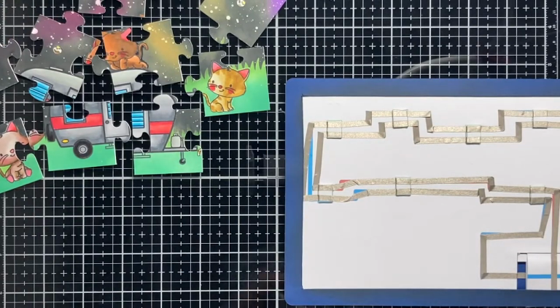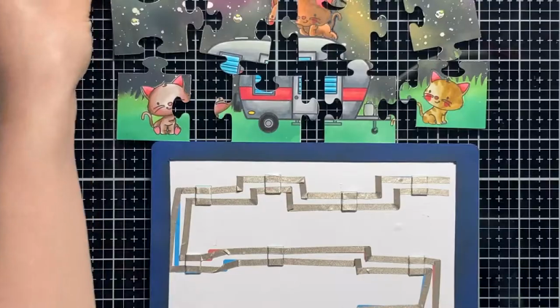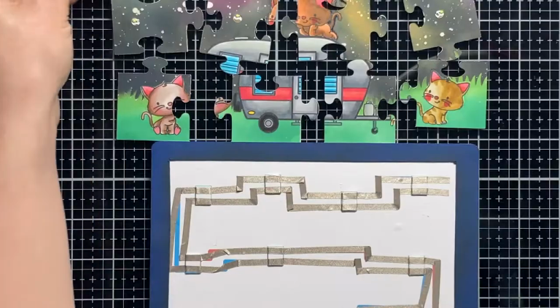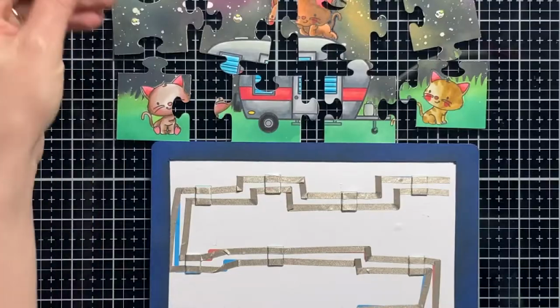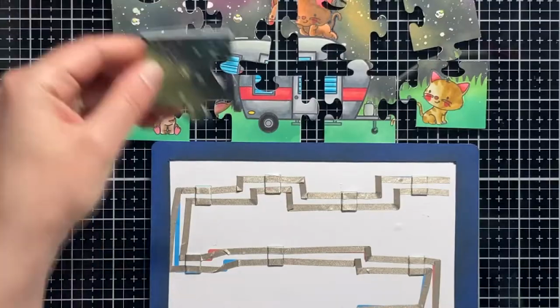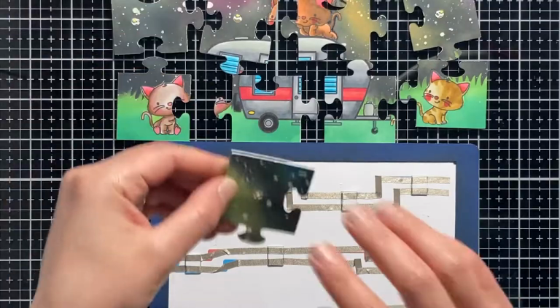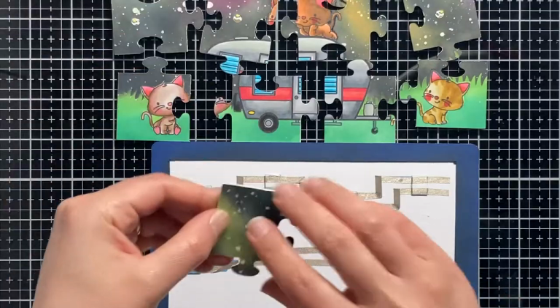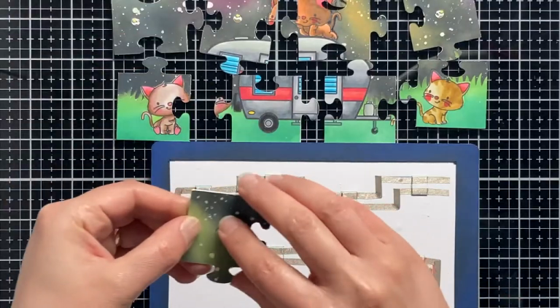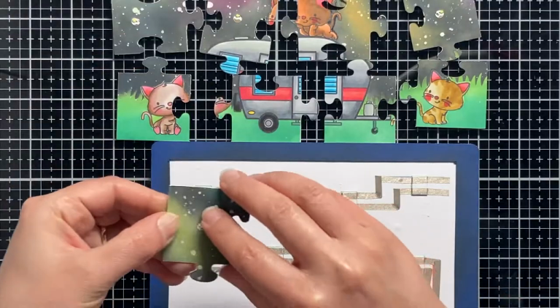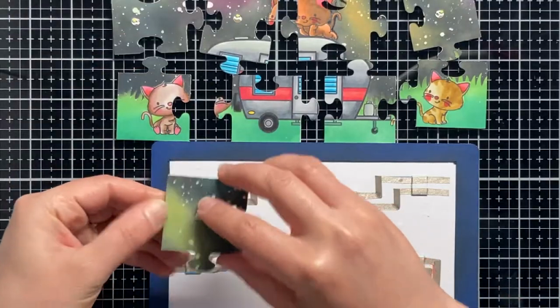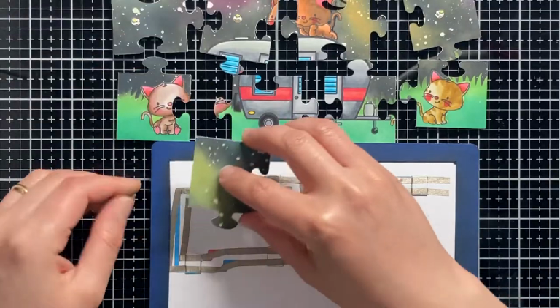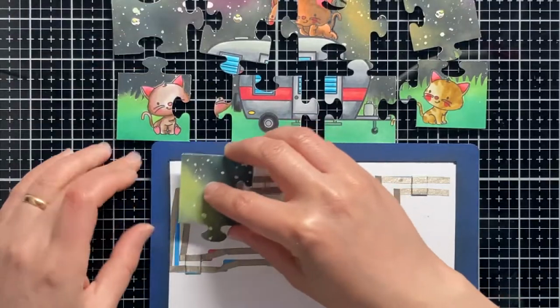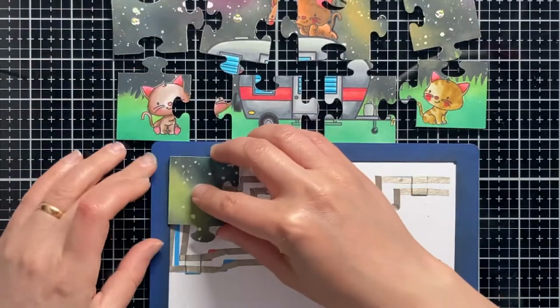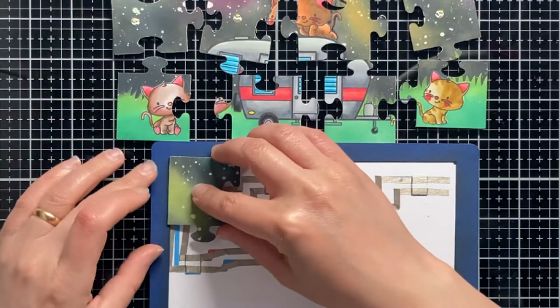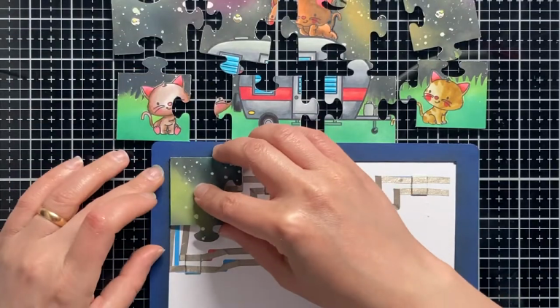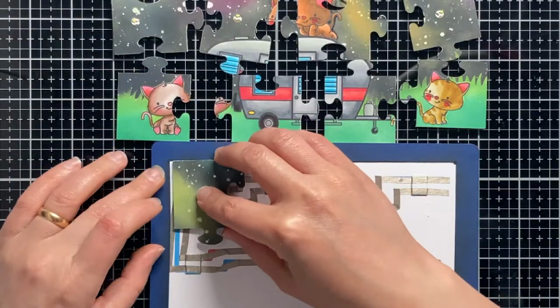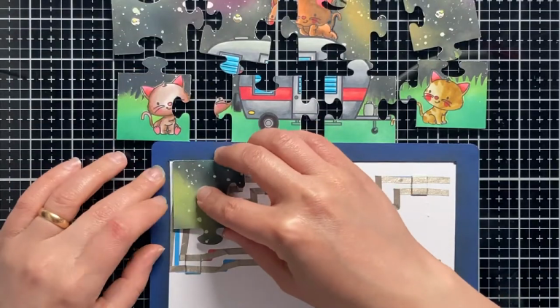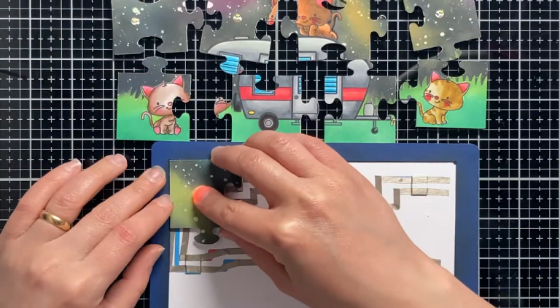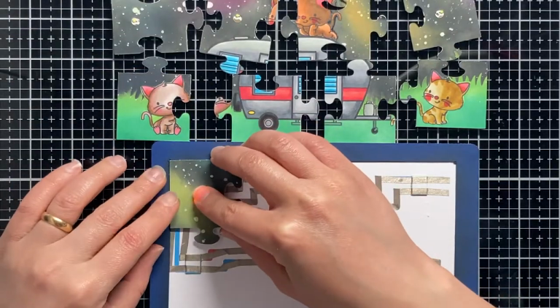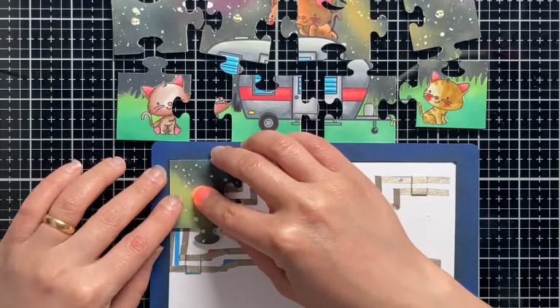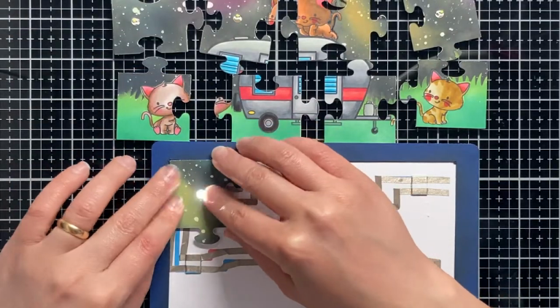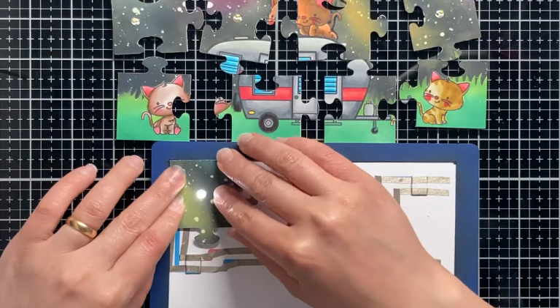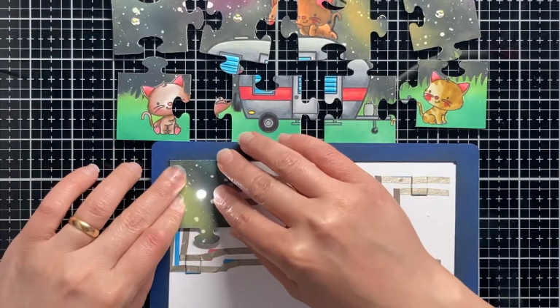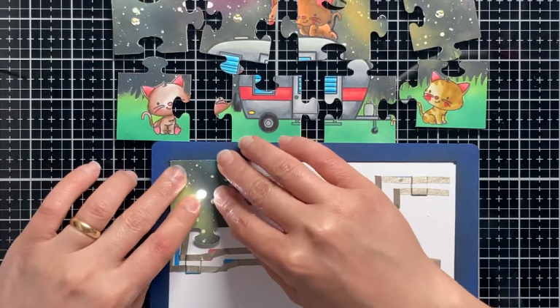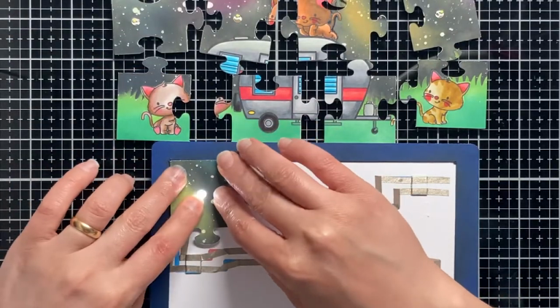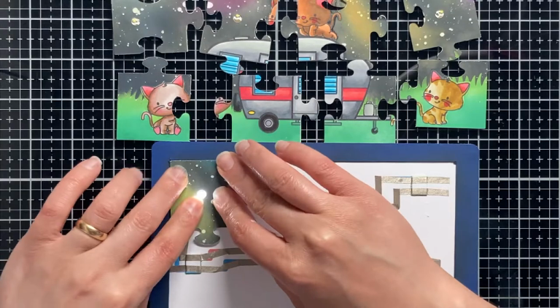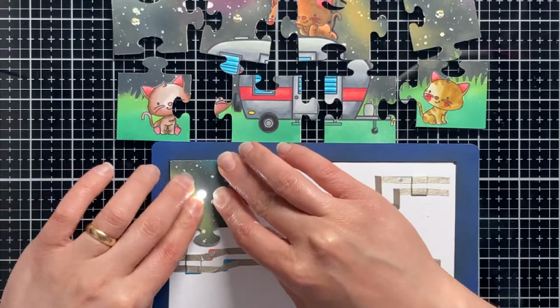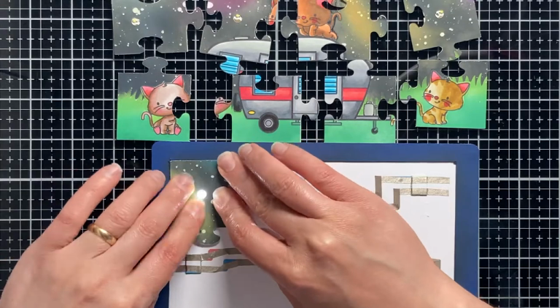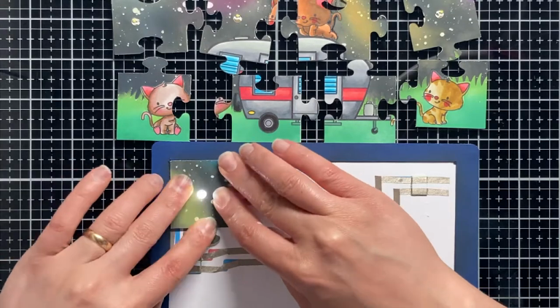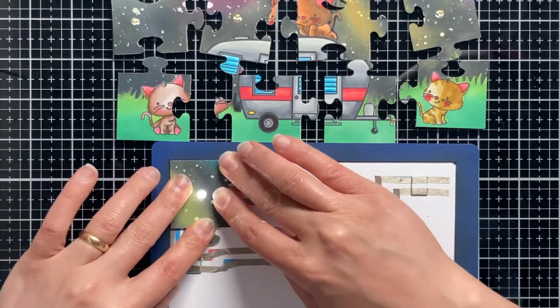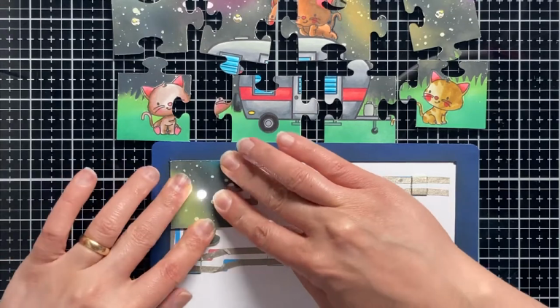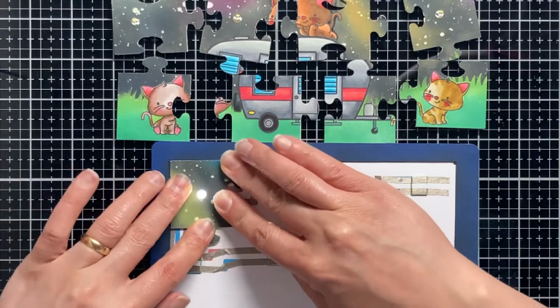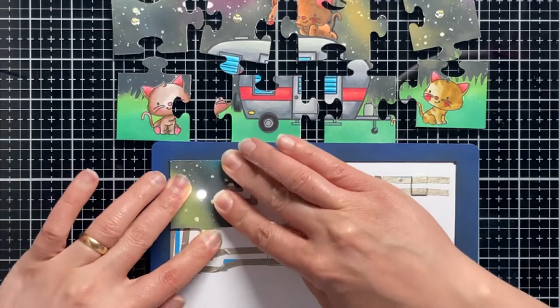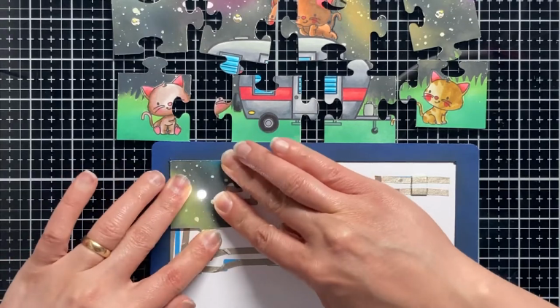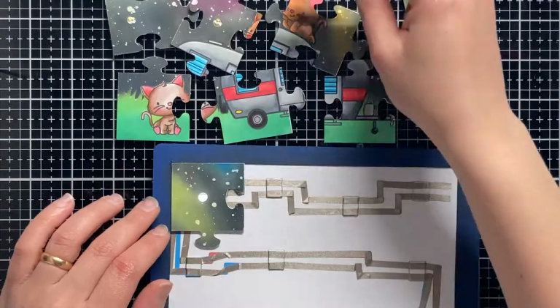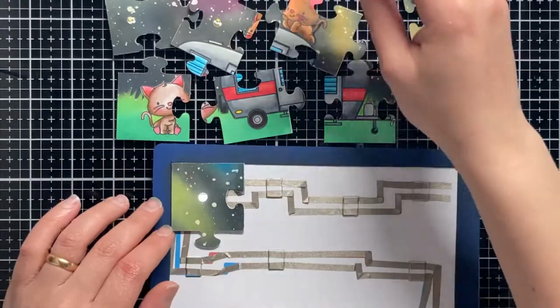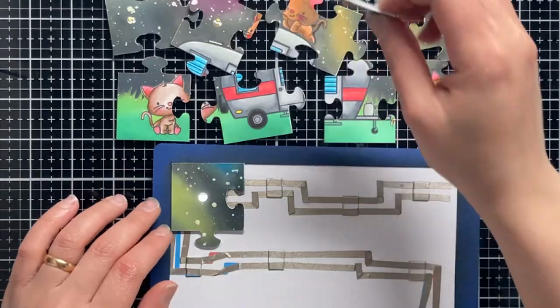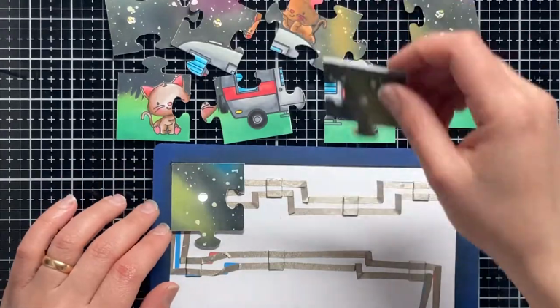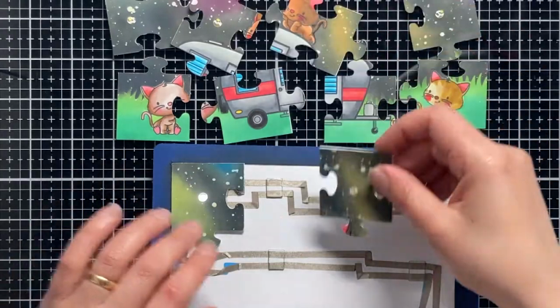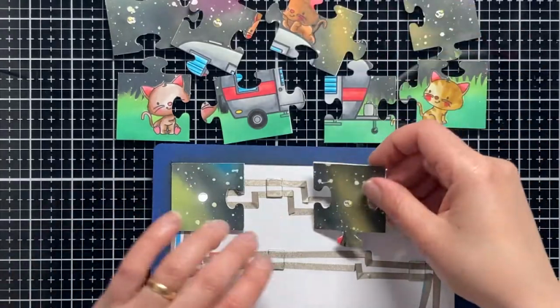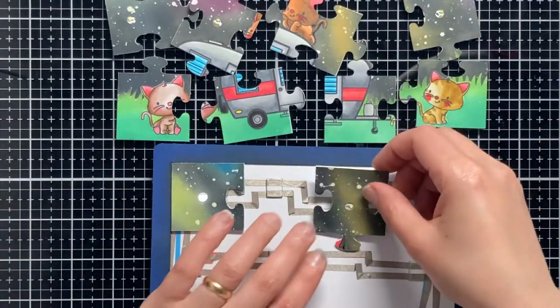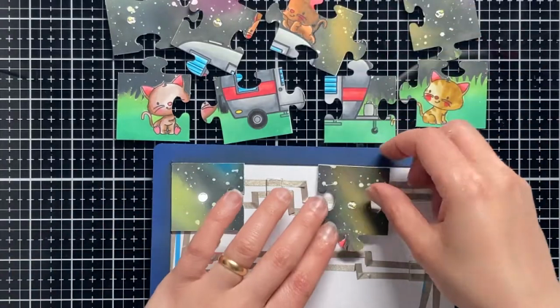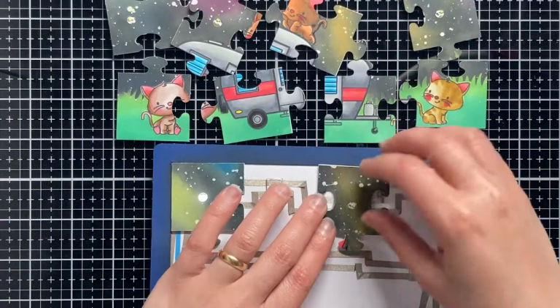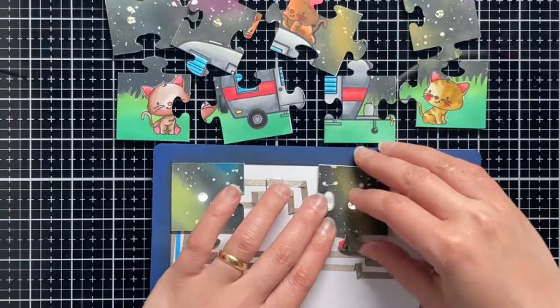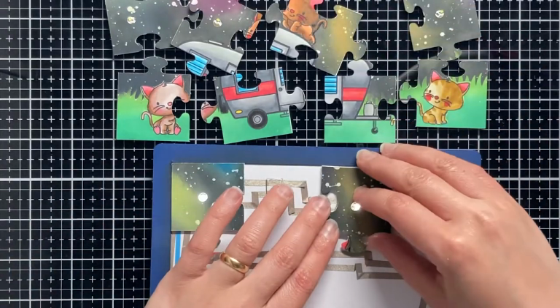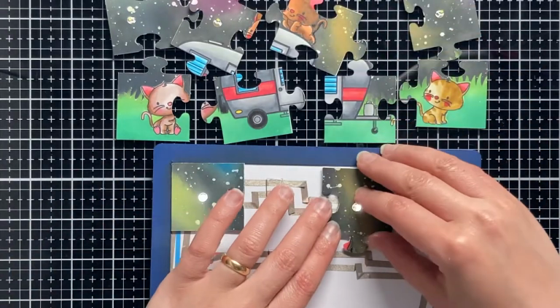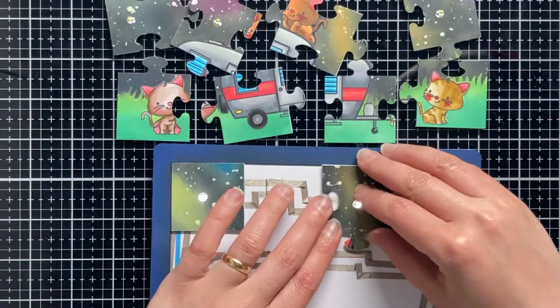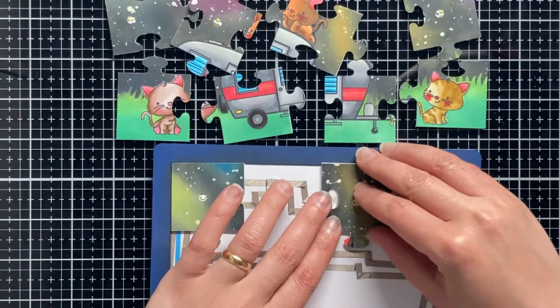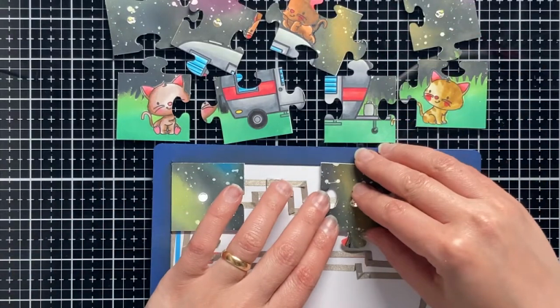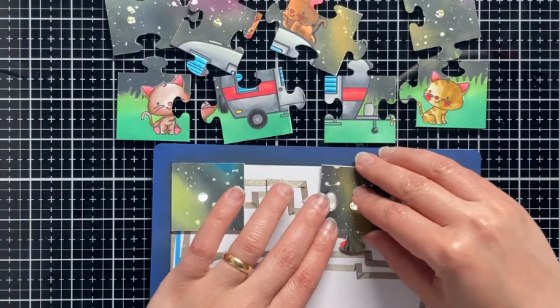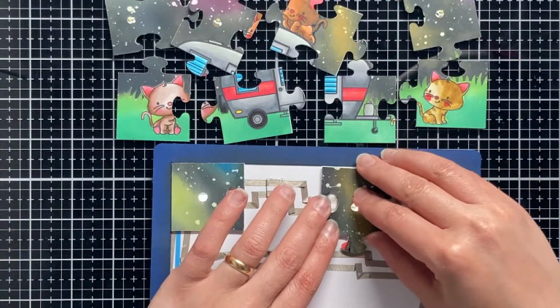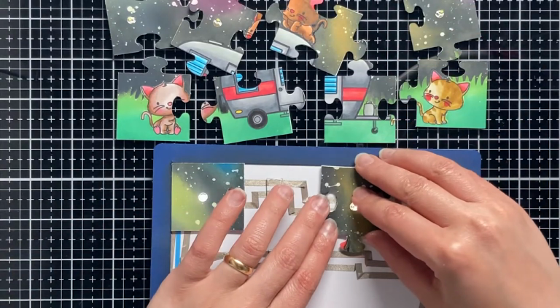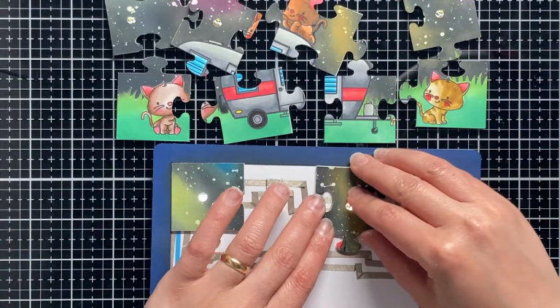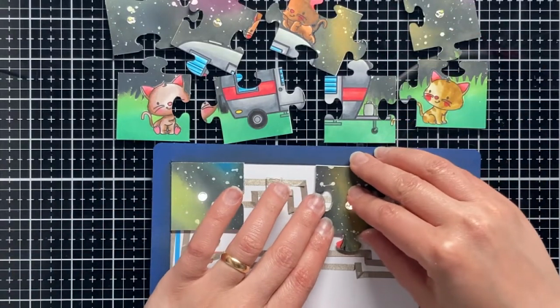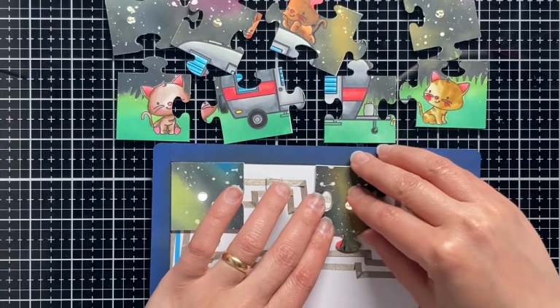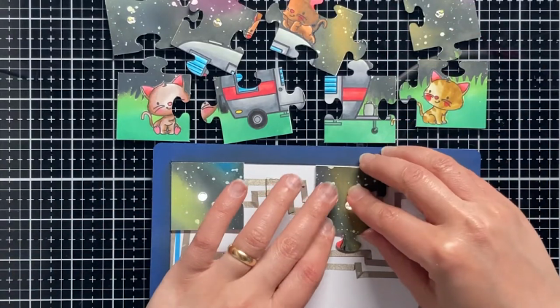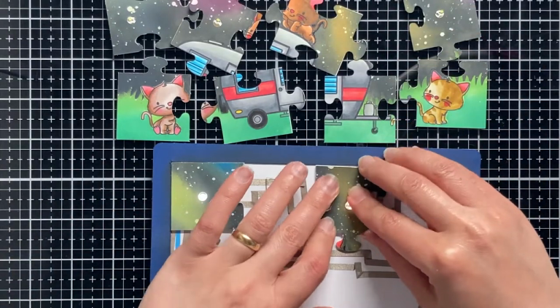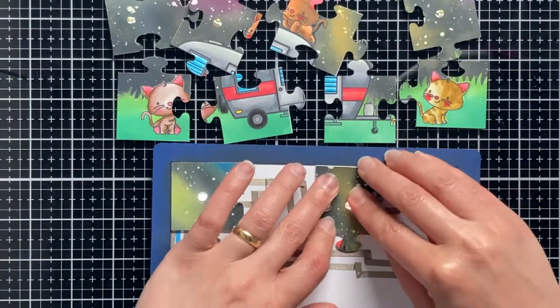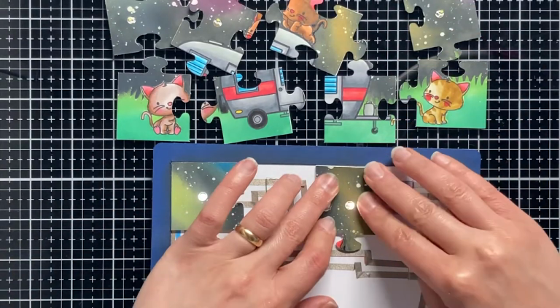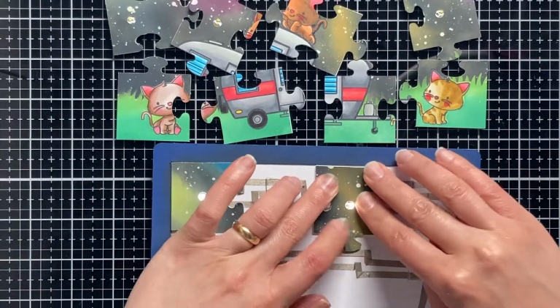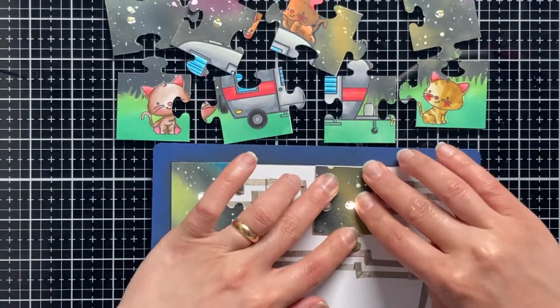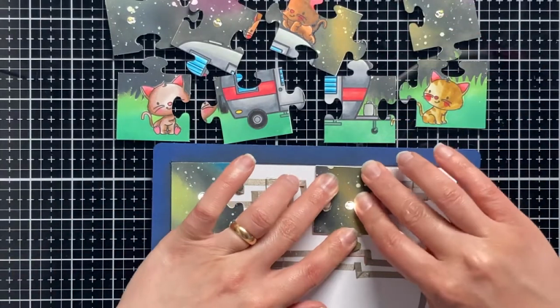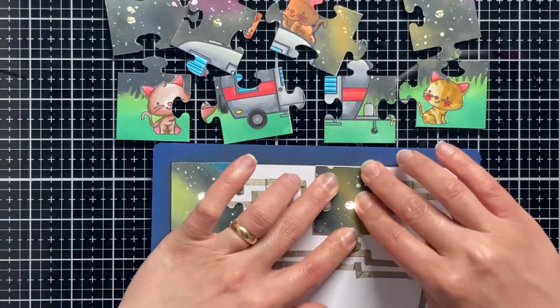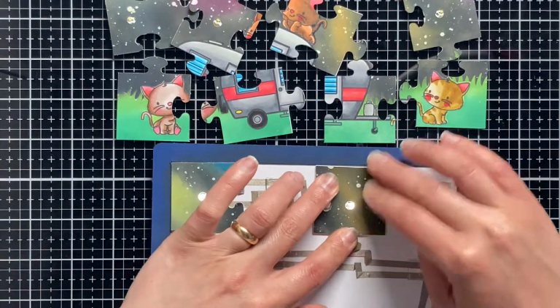Now it's time to play with our puzzle — playing with this light up puzzle is so much fun!